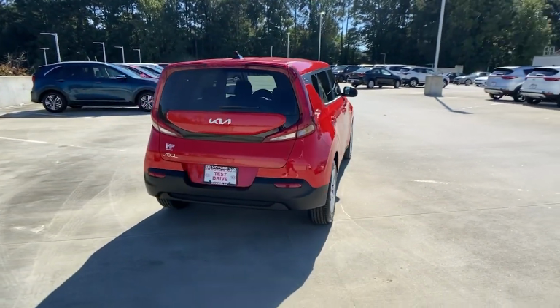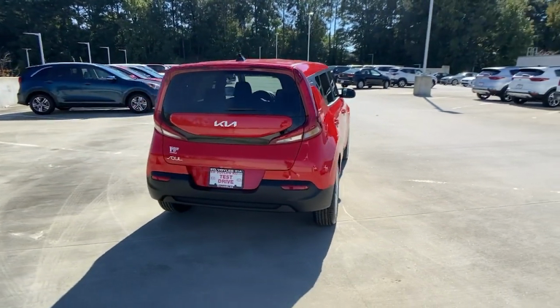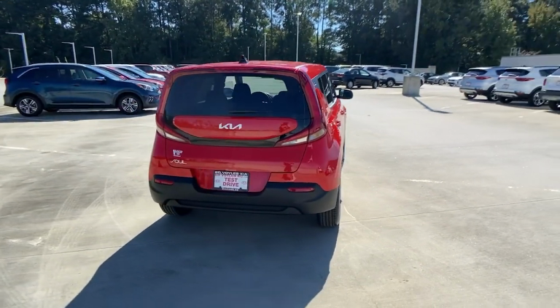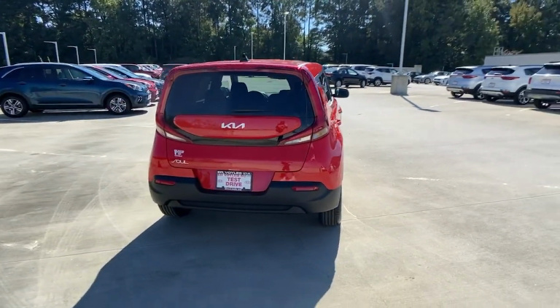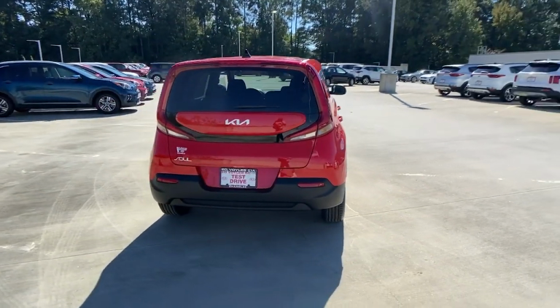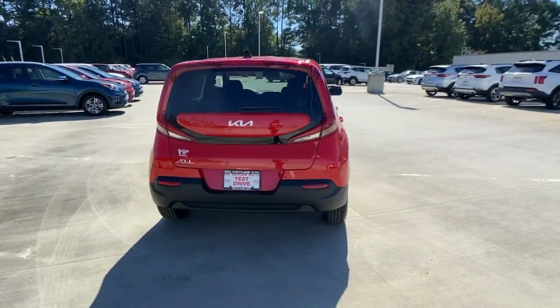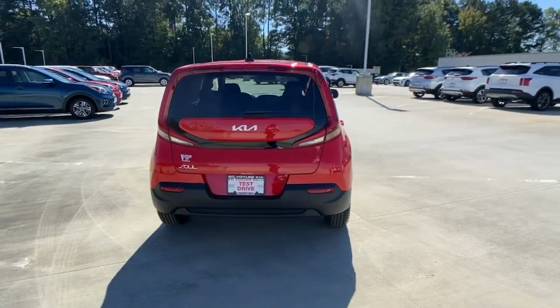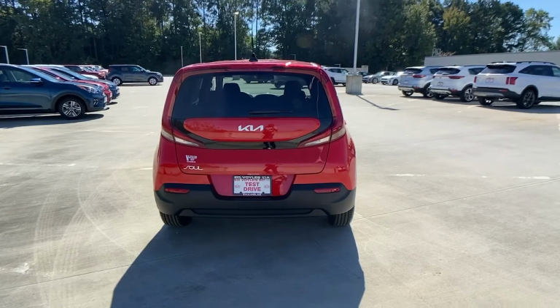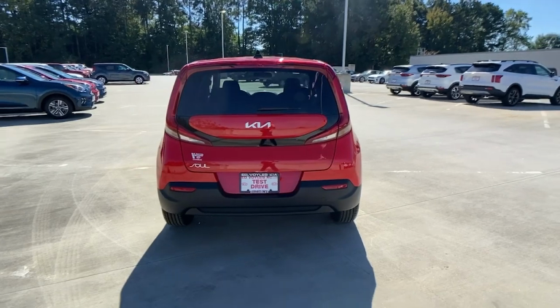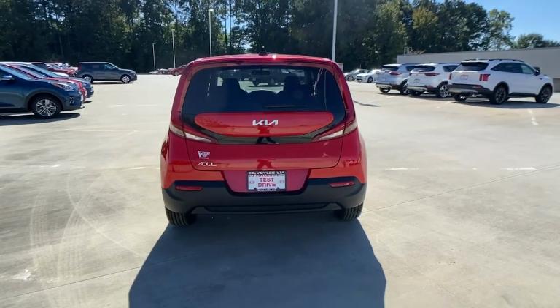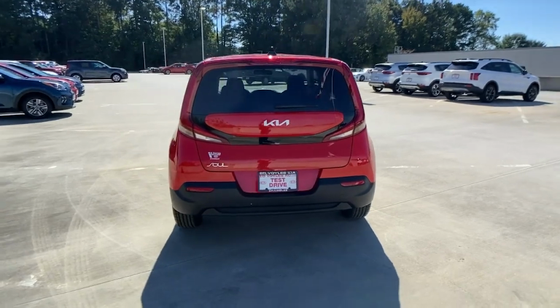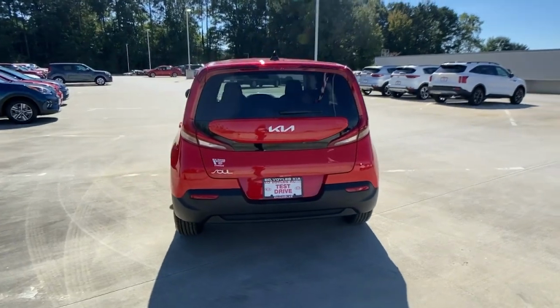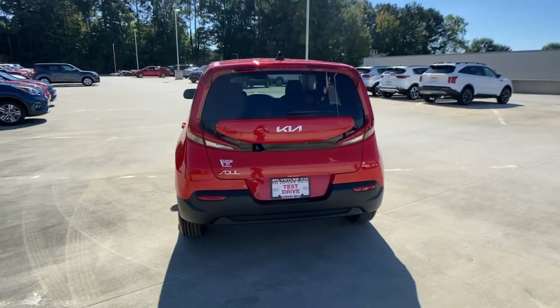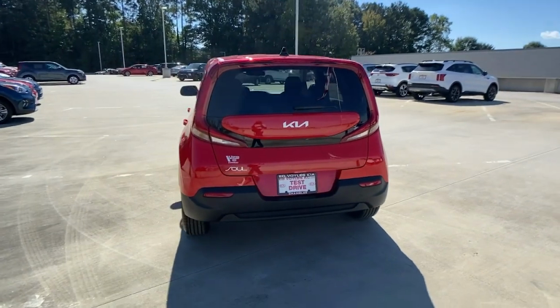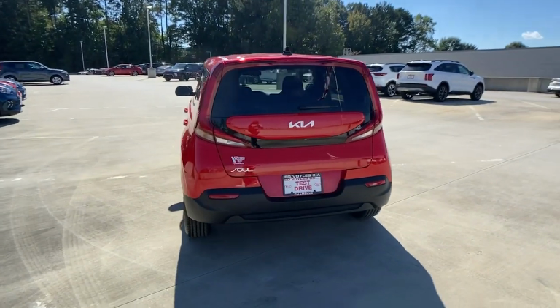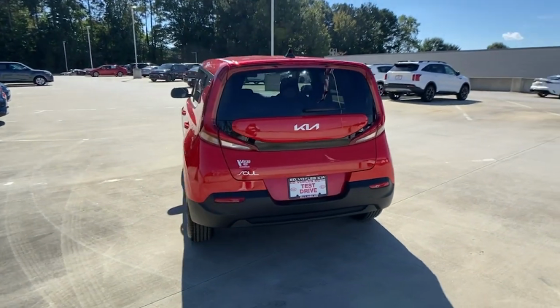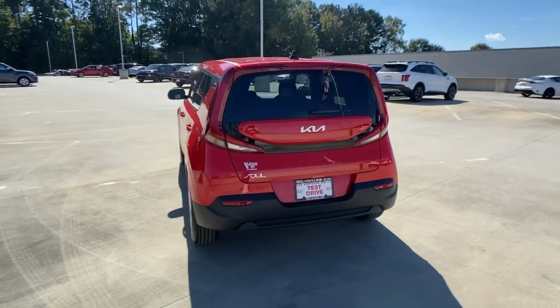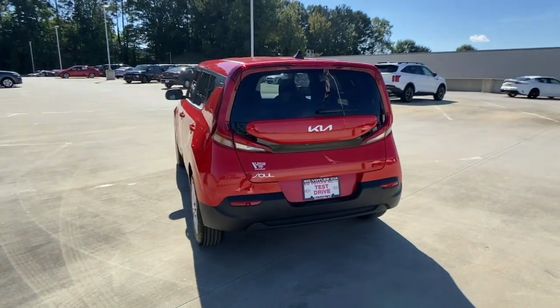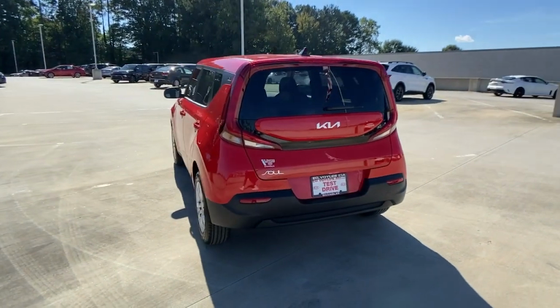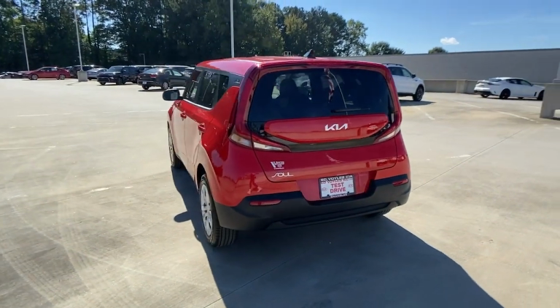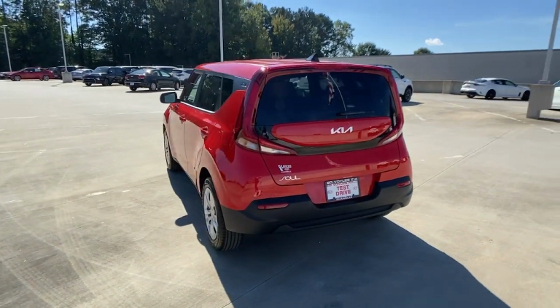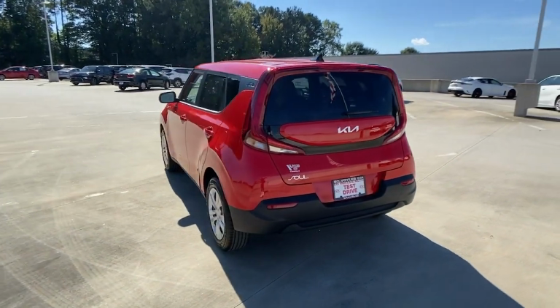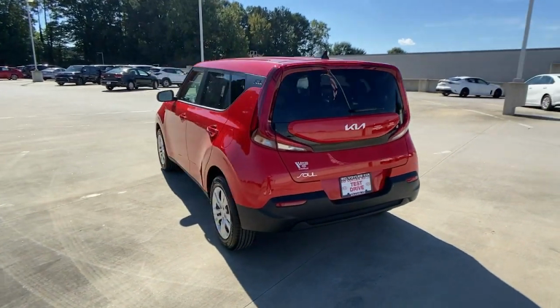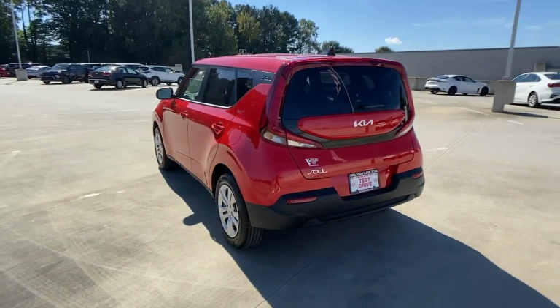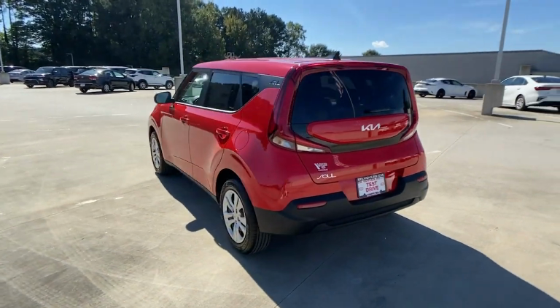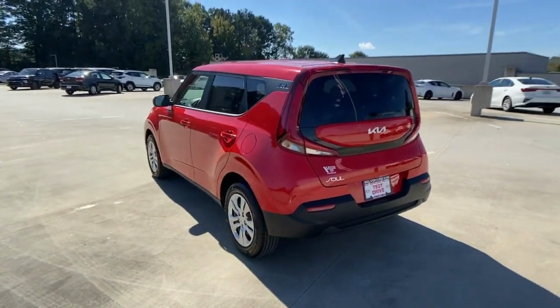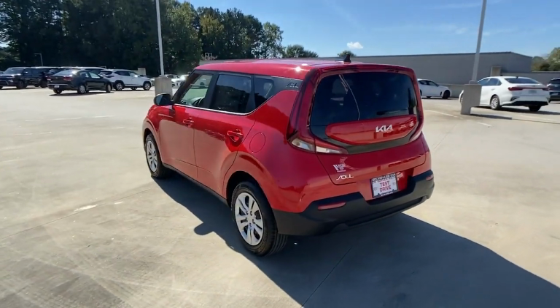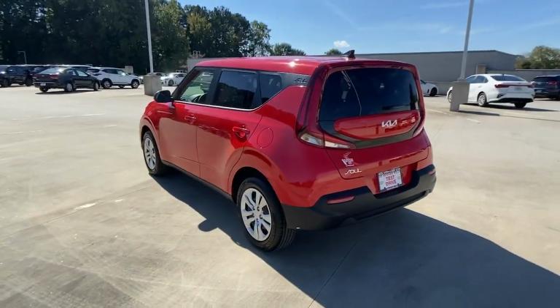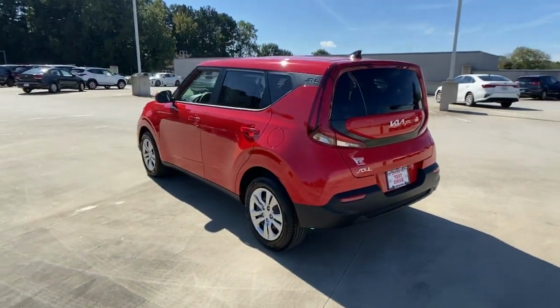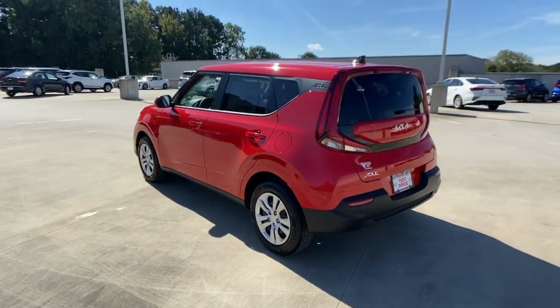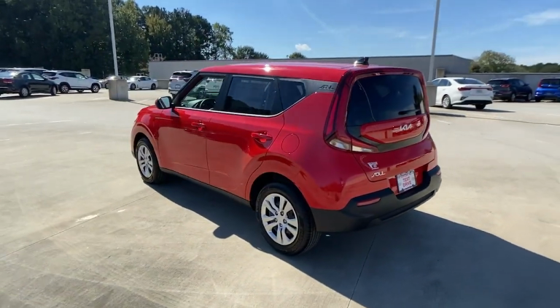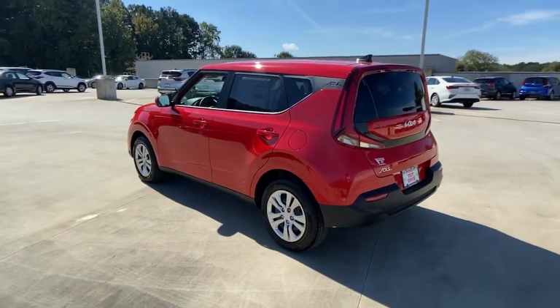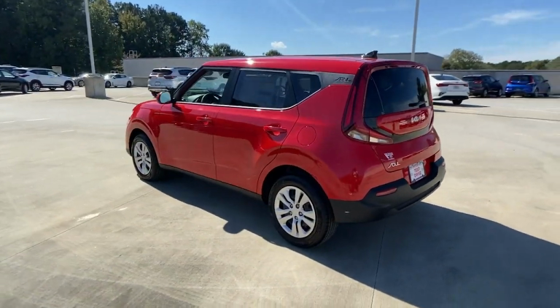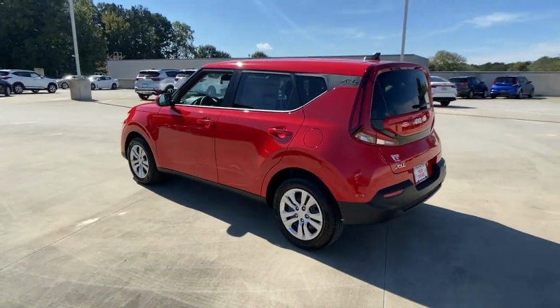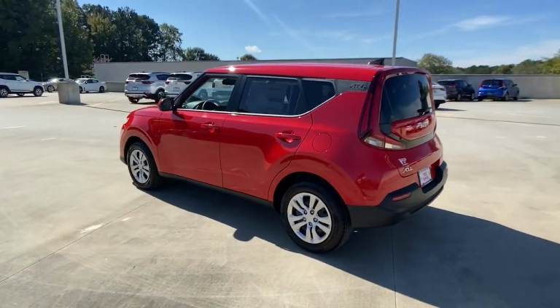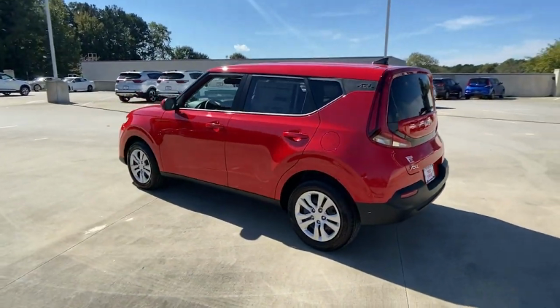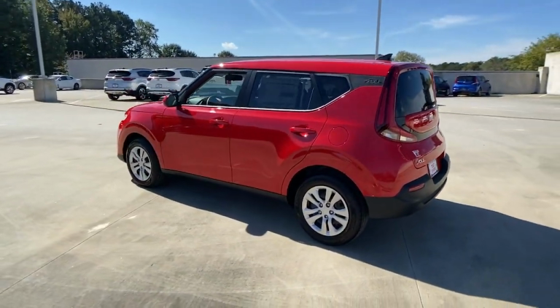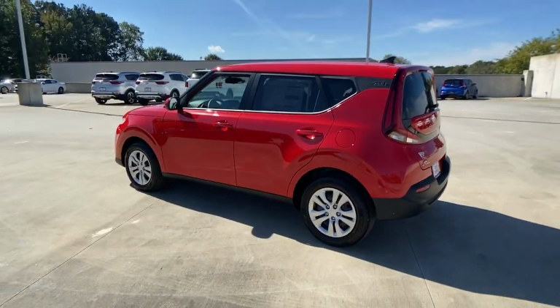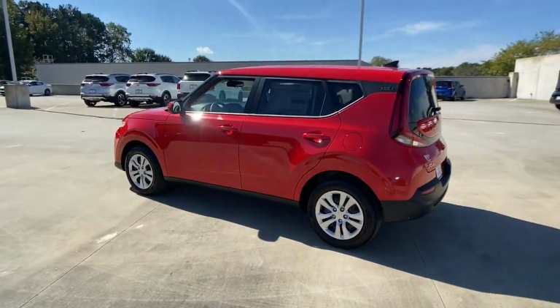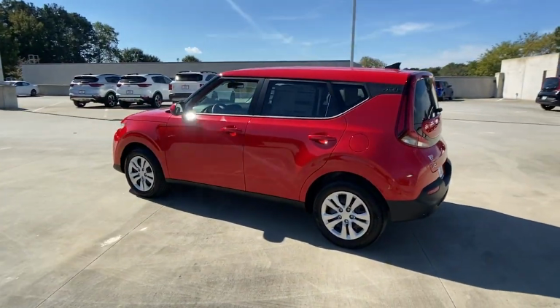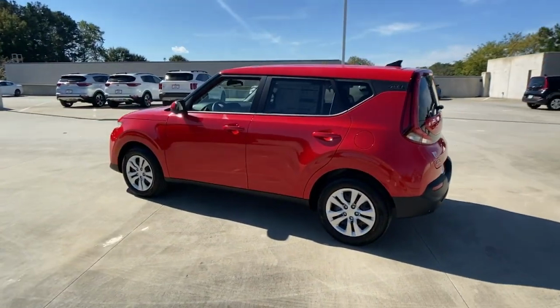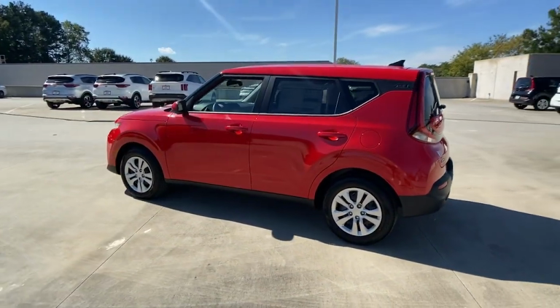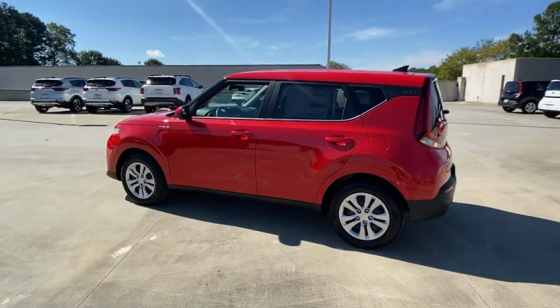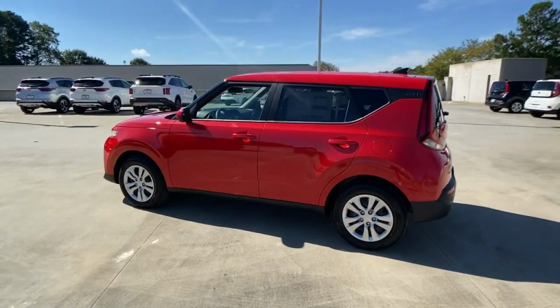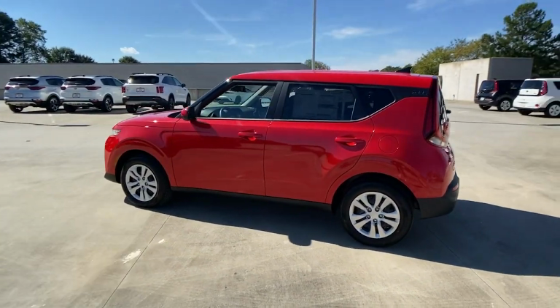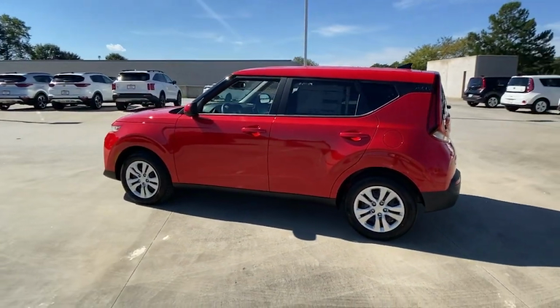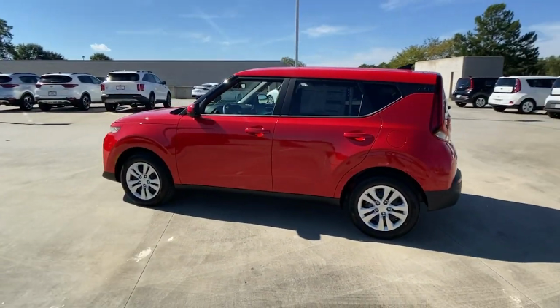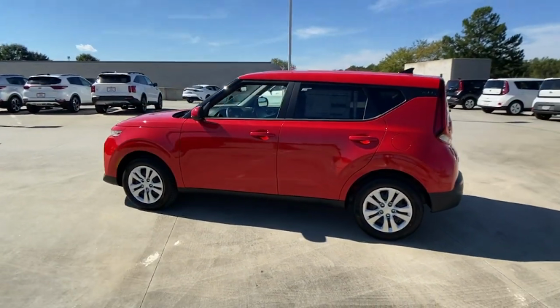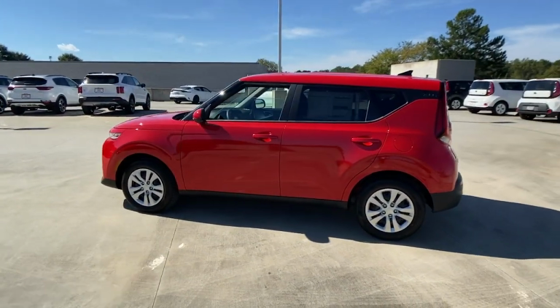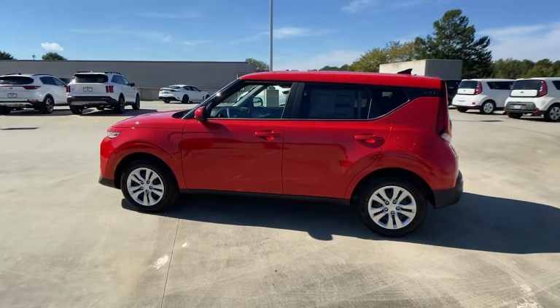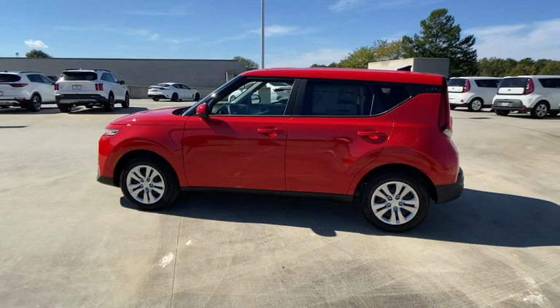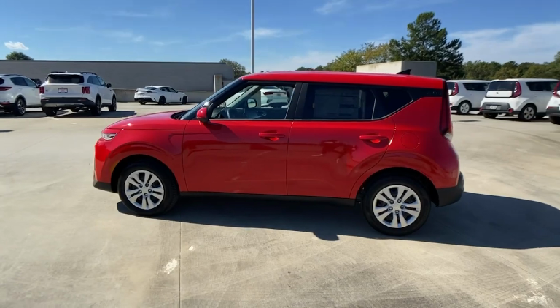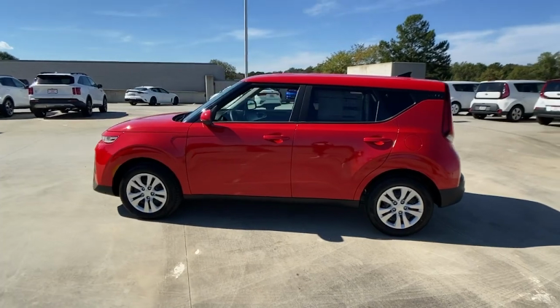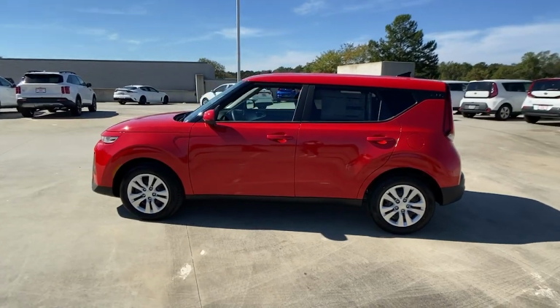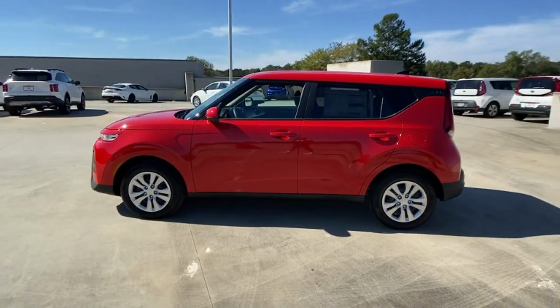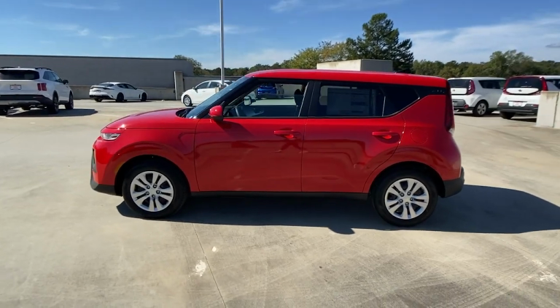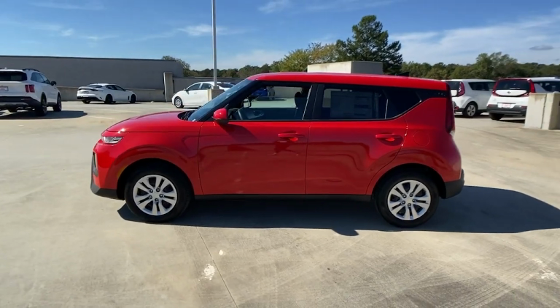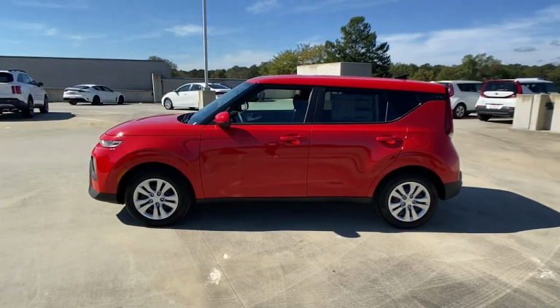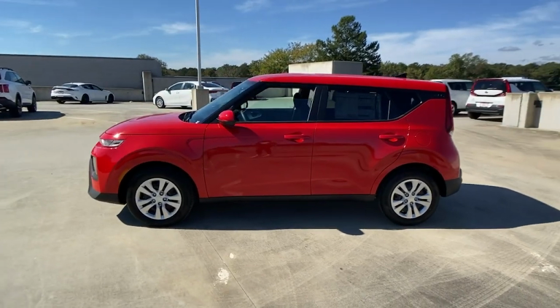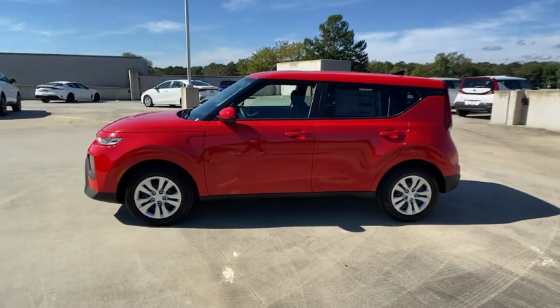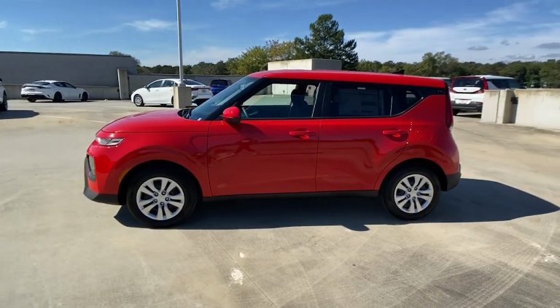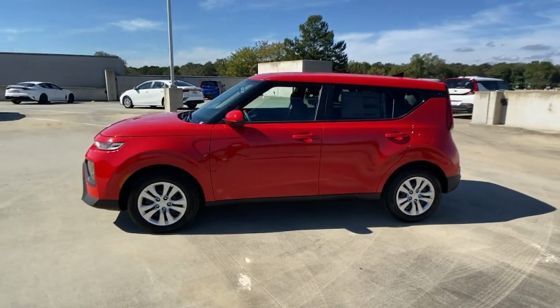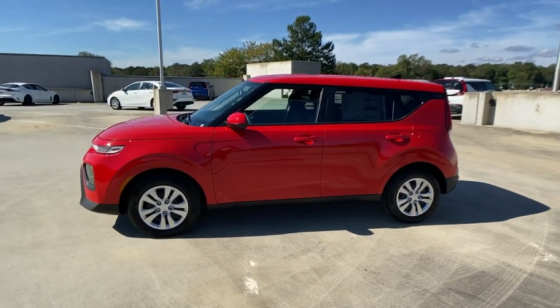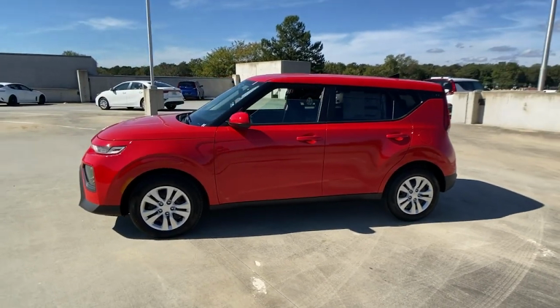Hatchback practicality makes your life easier, while a suite of safety and infotainment technology builds comfort and confidence into every drive.